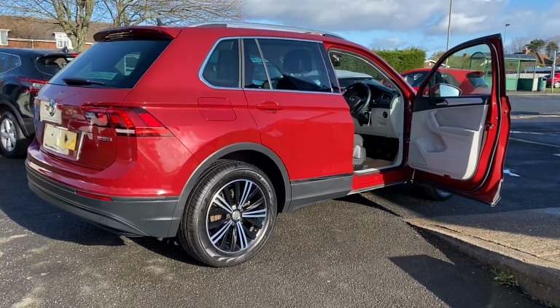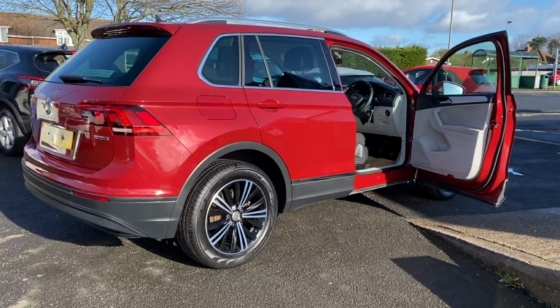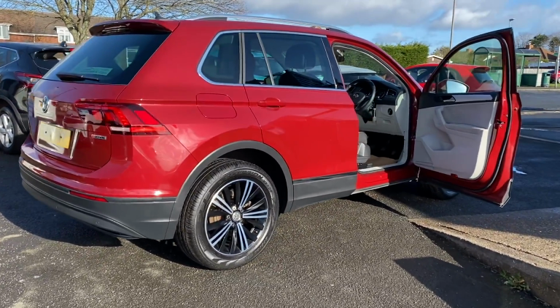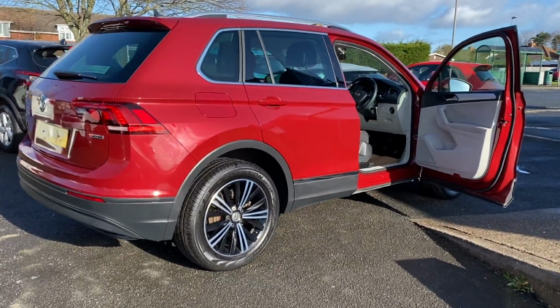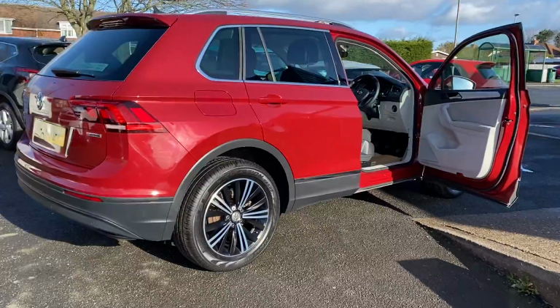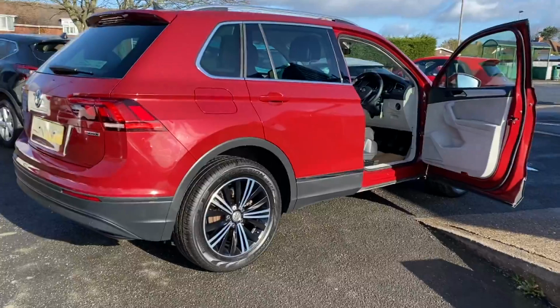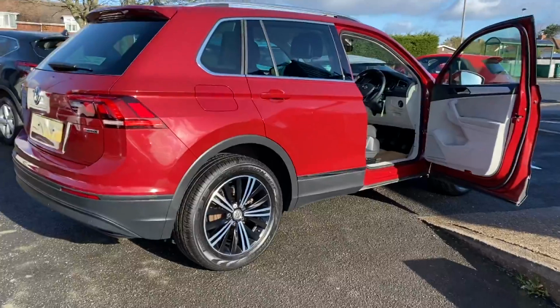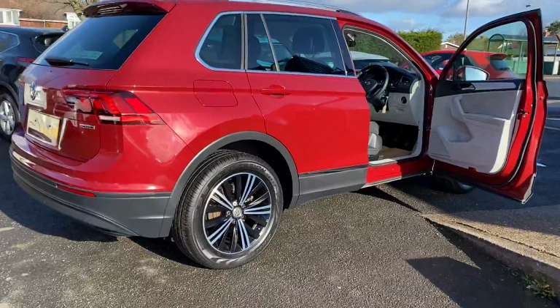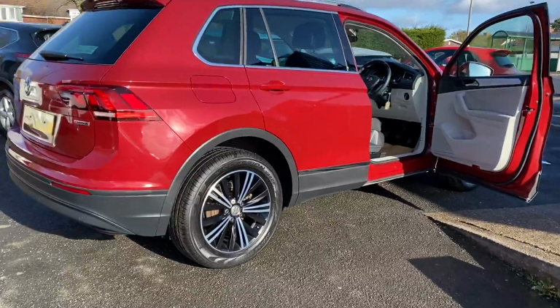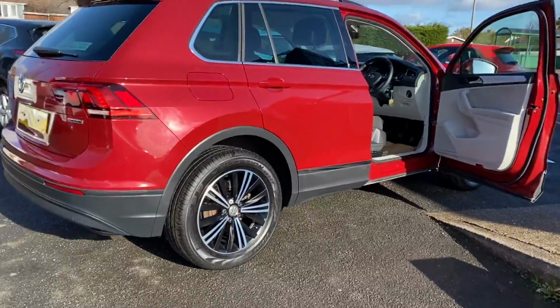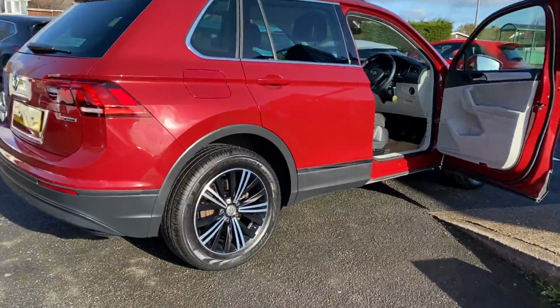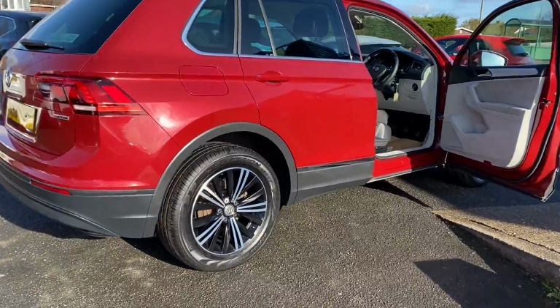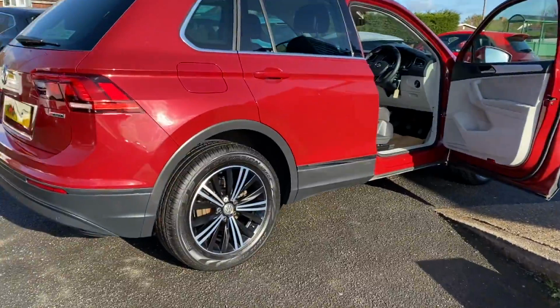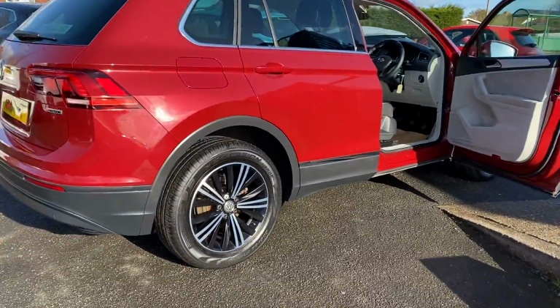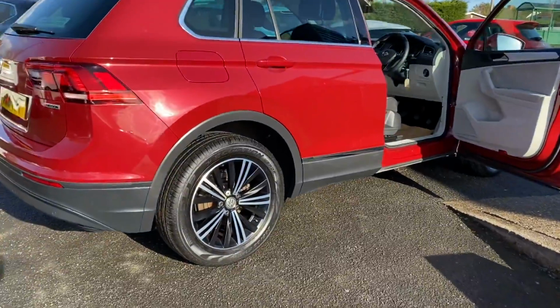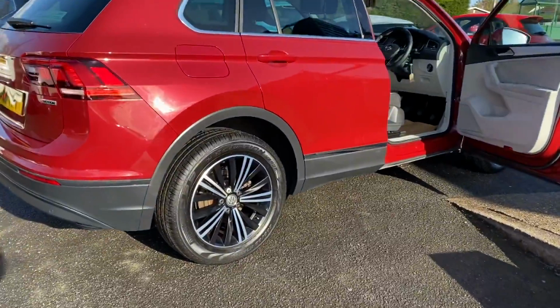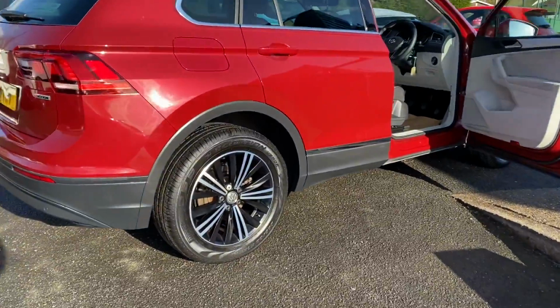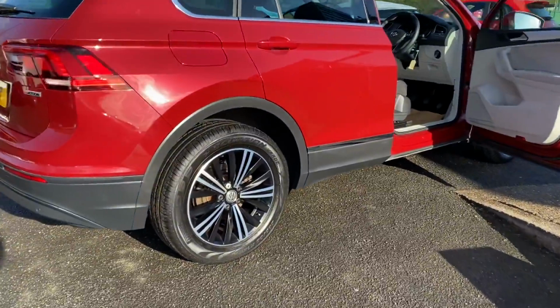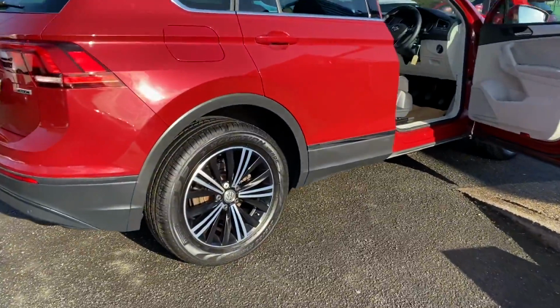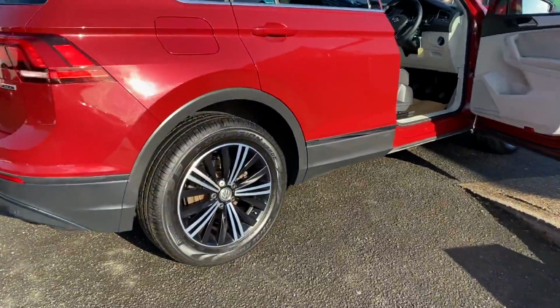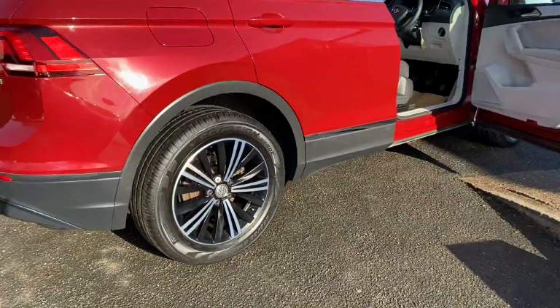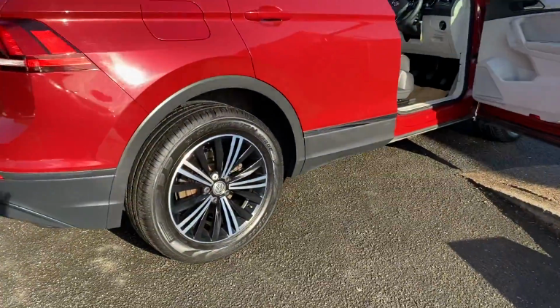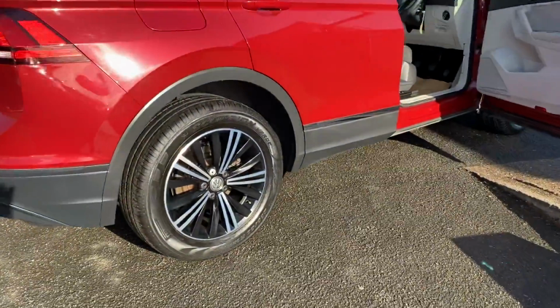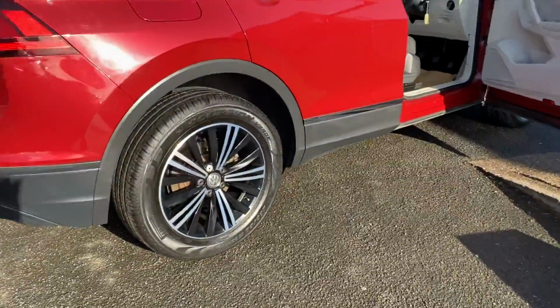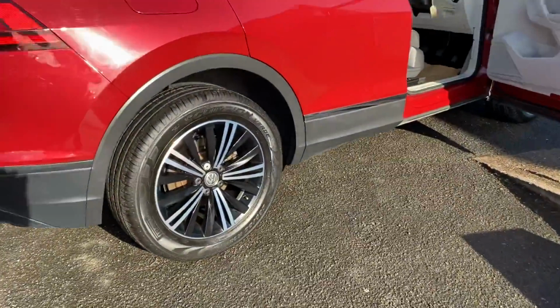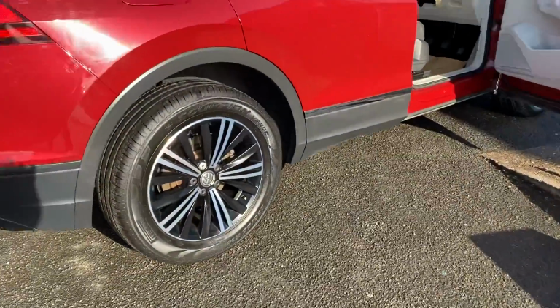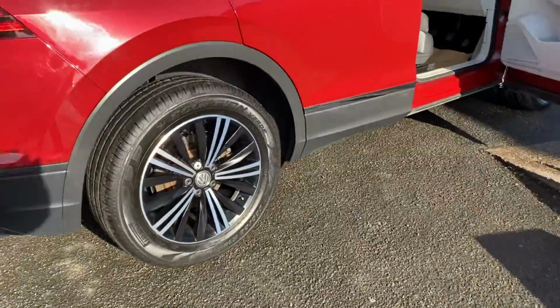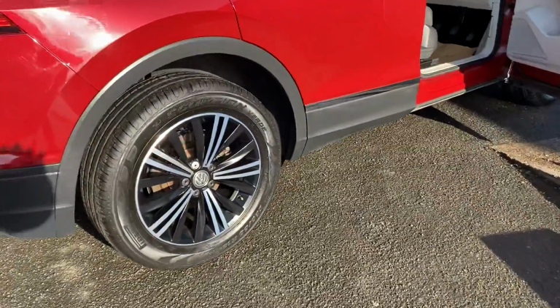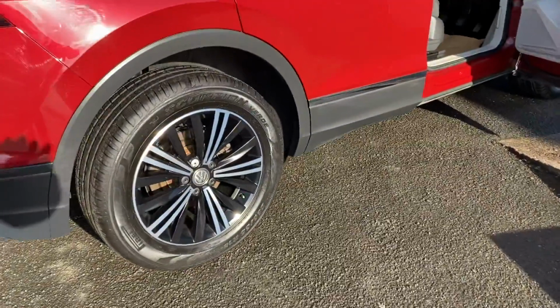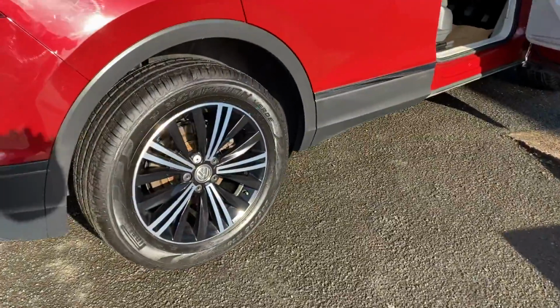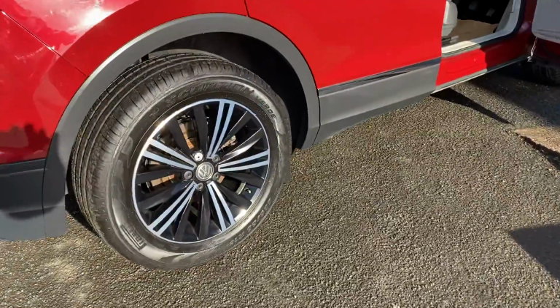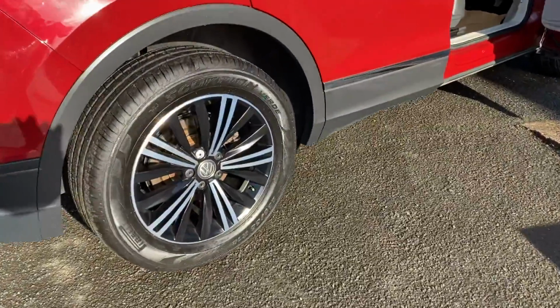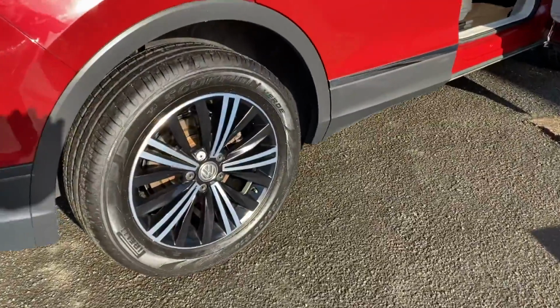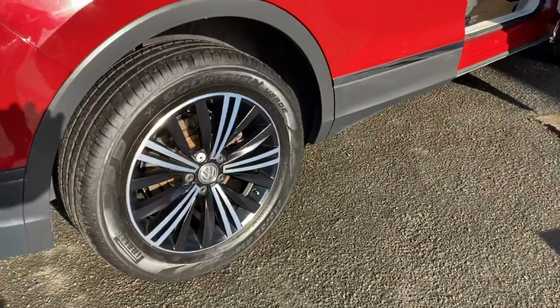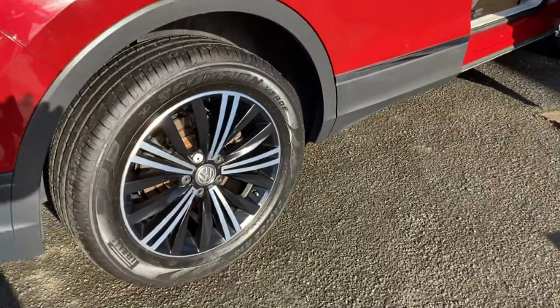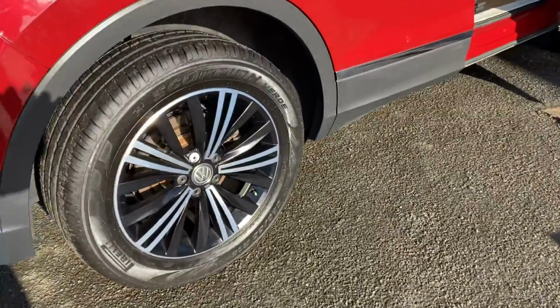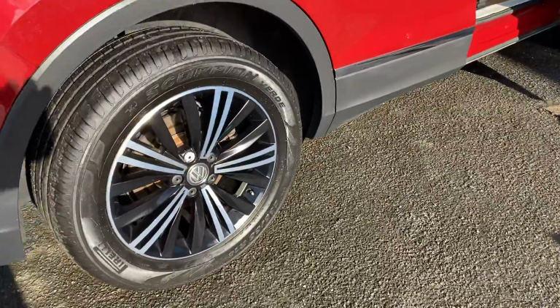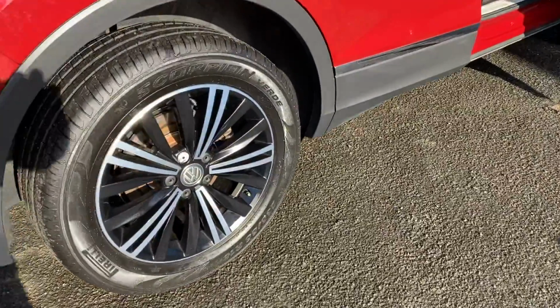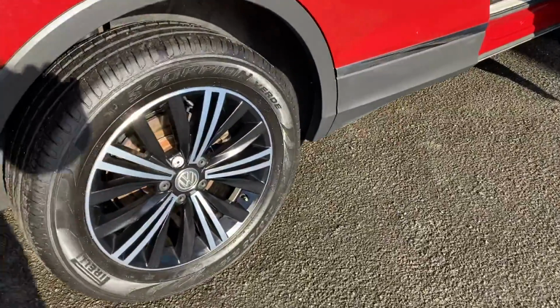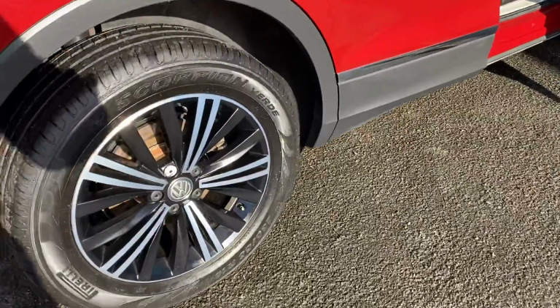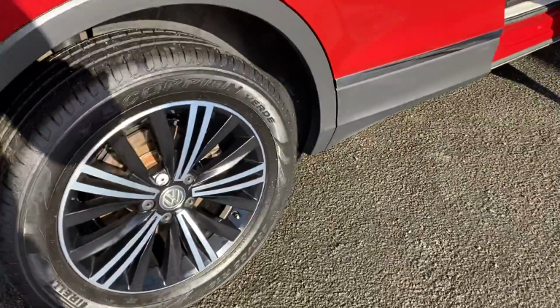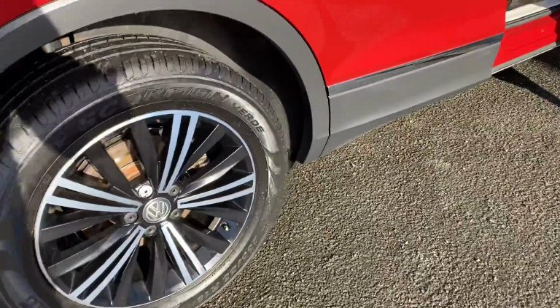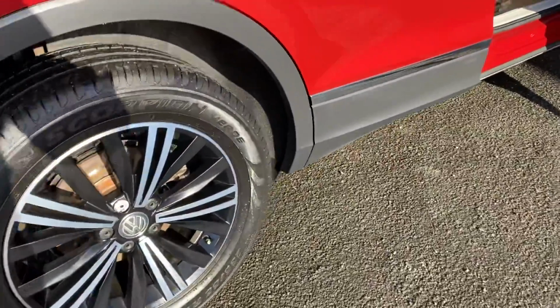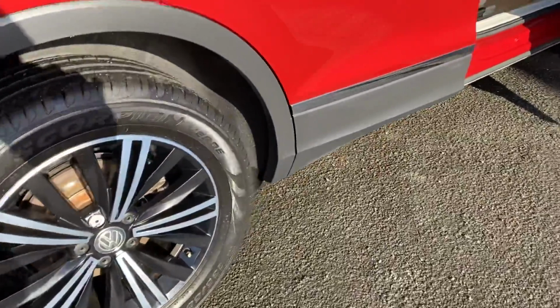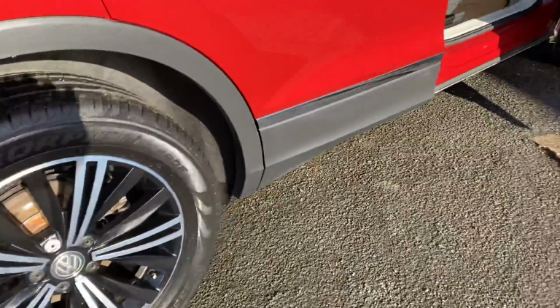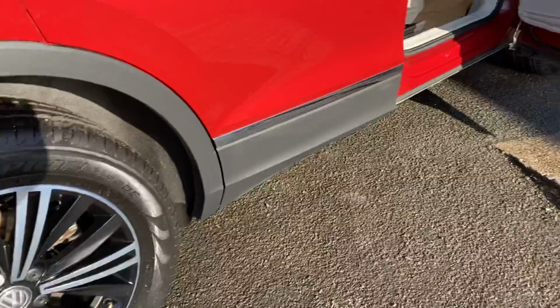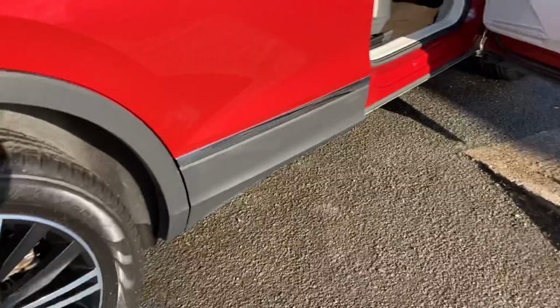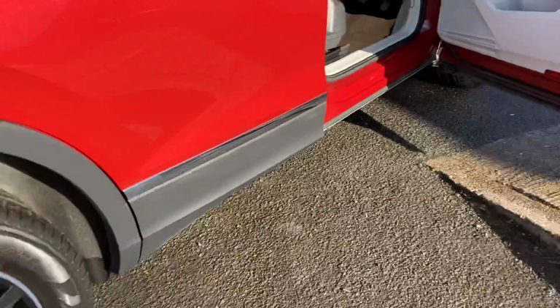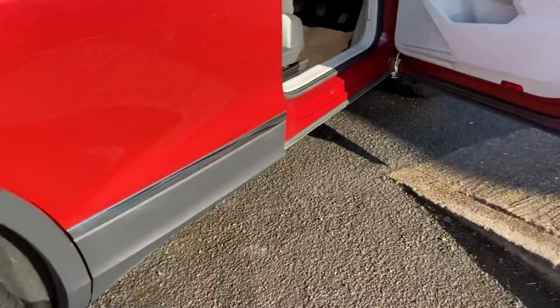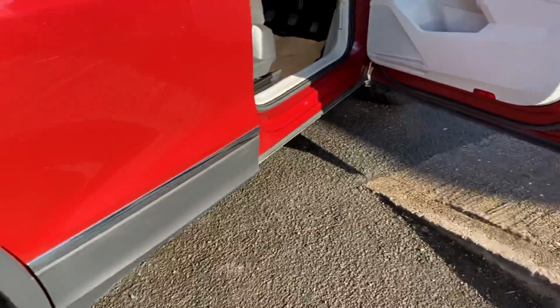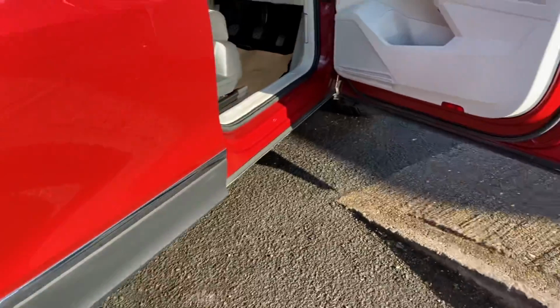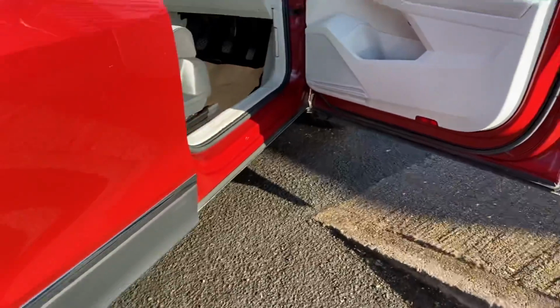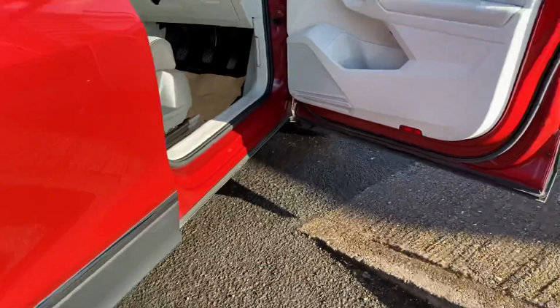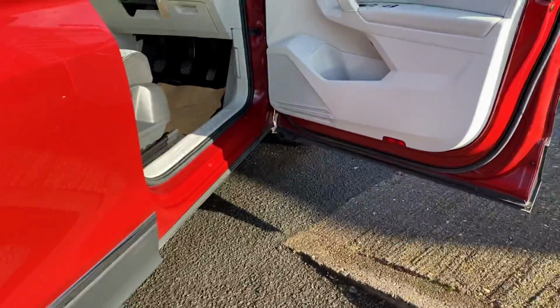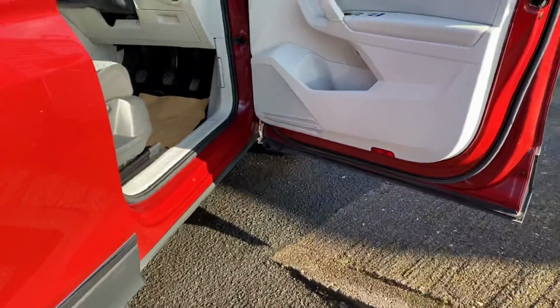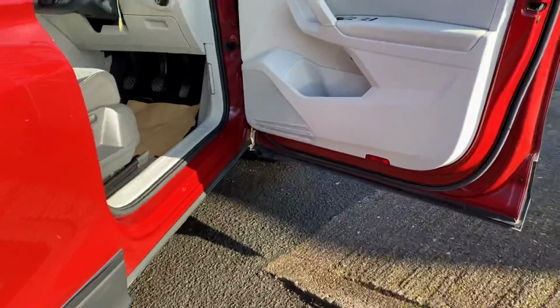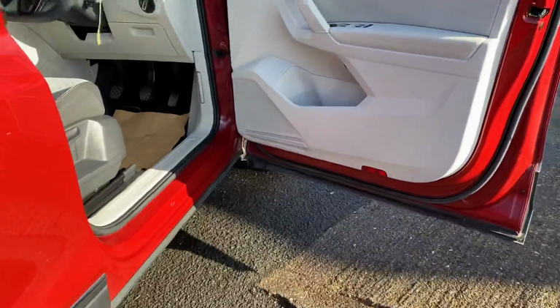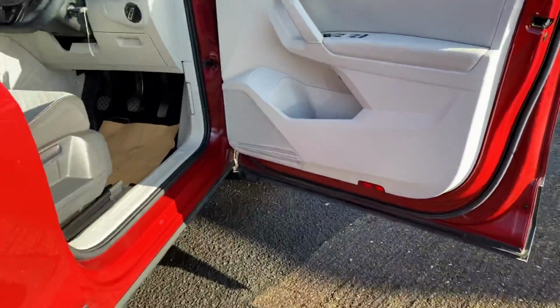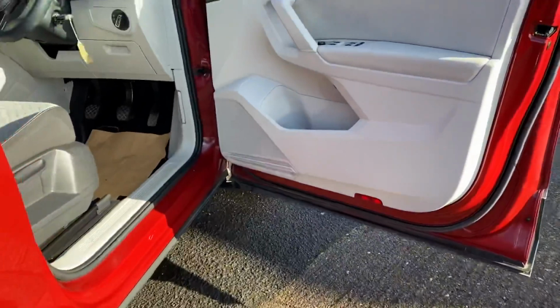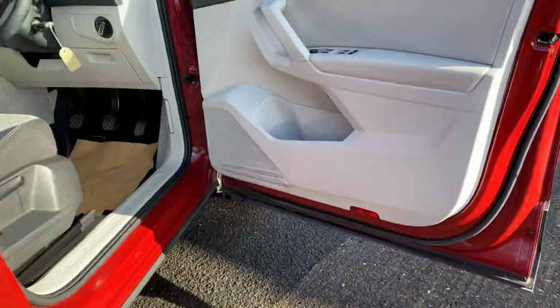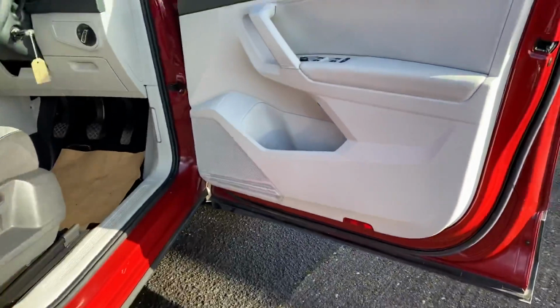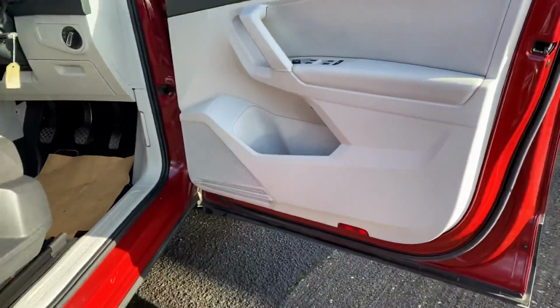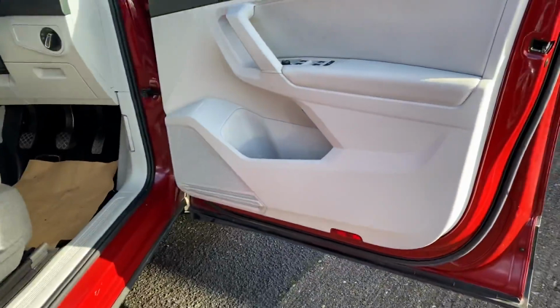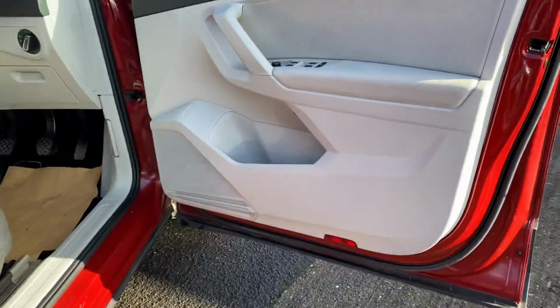If you want to see any more photos of this vehicle, you can check out our website at www.alexcarsguidecourse.co.uk.